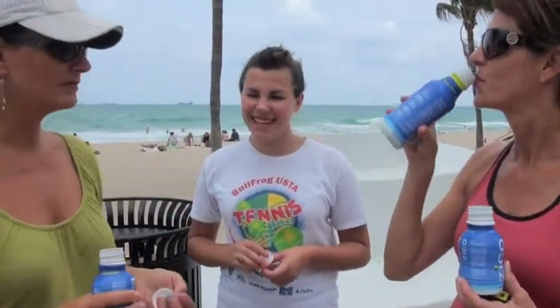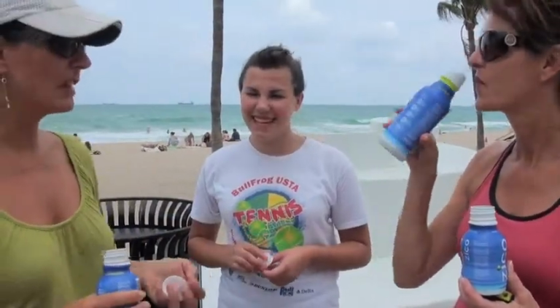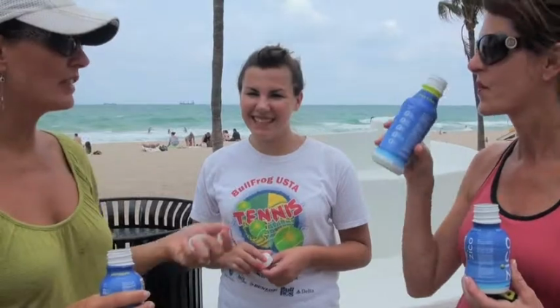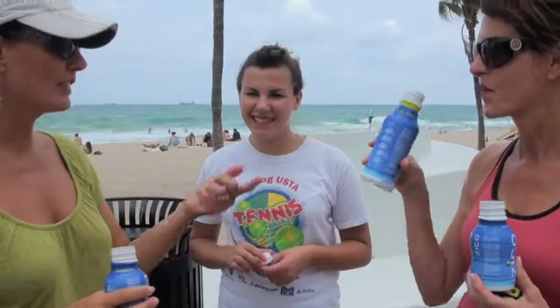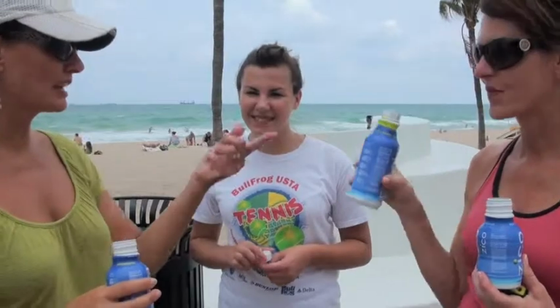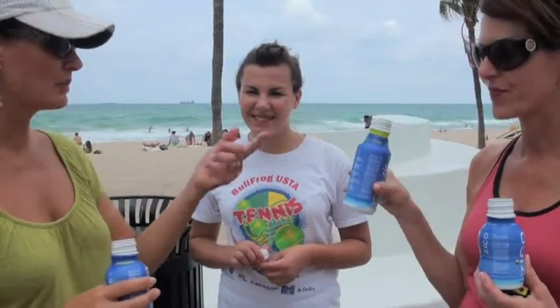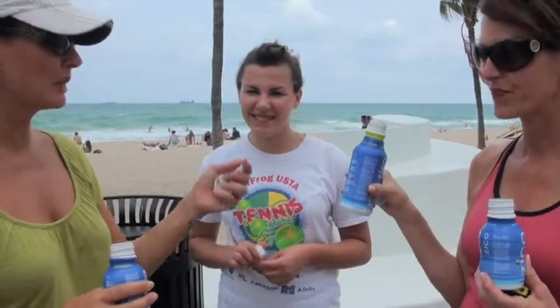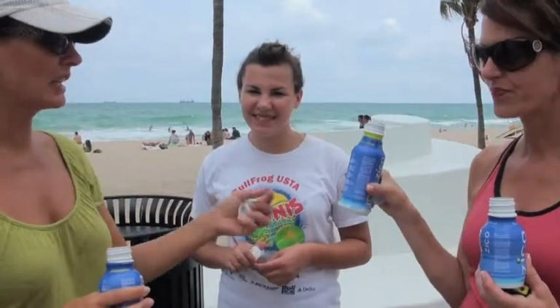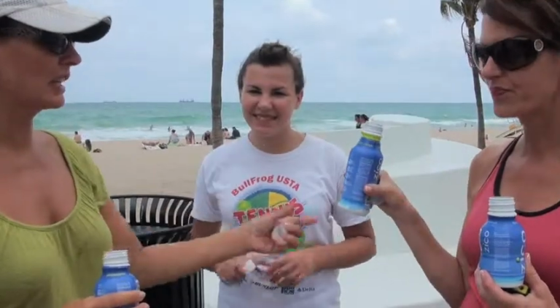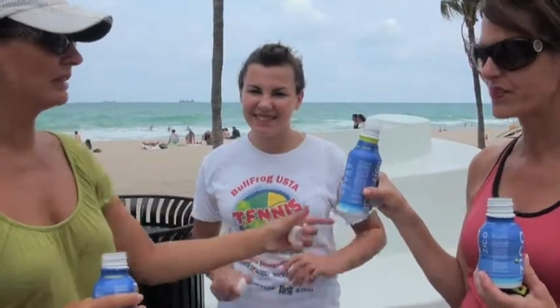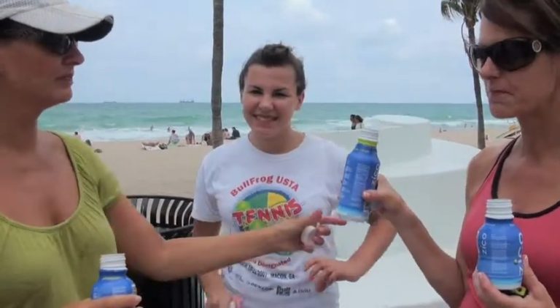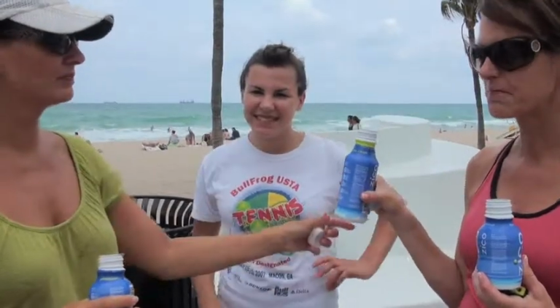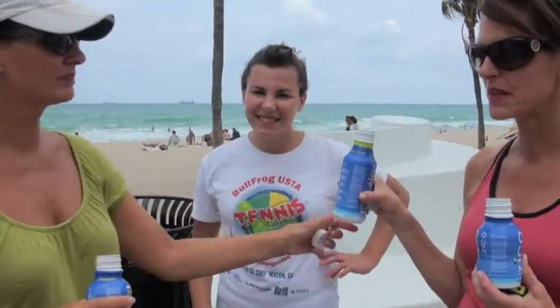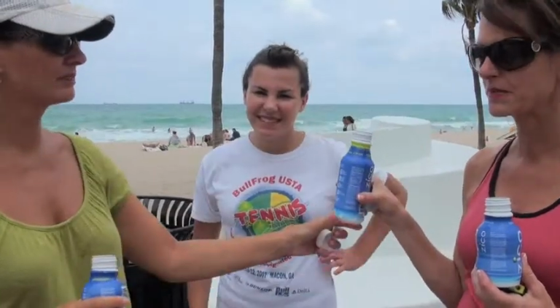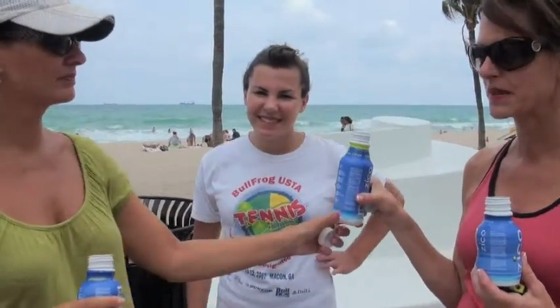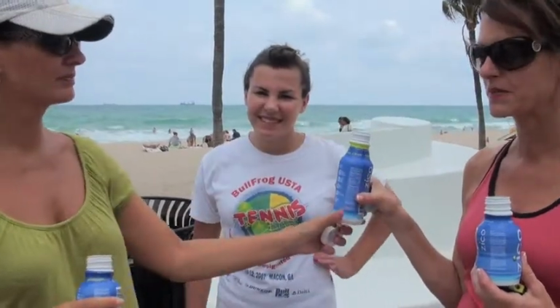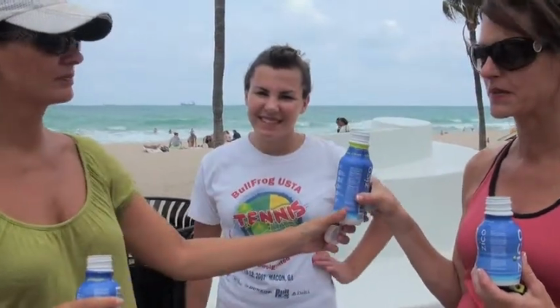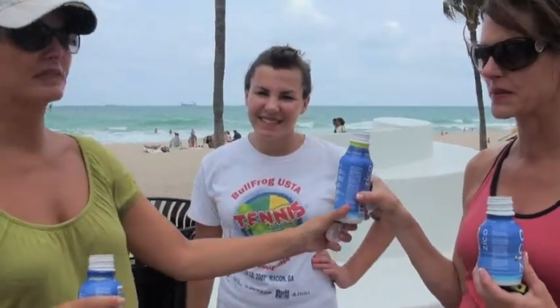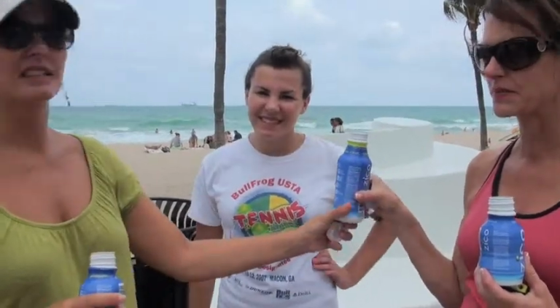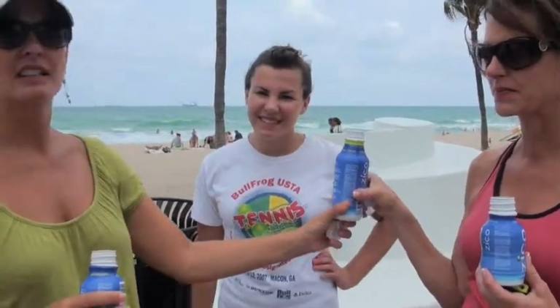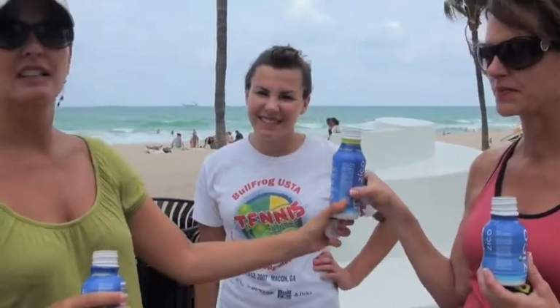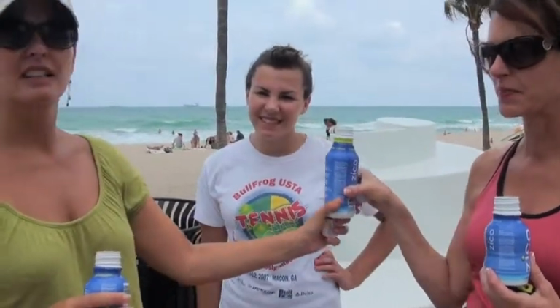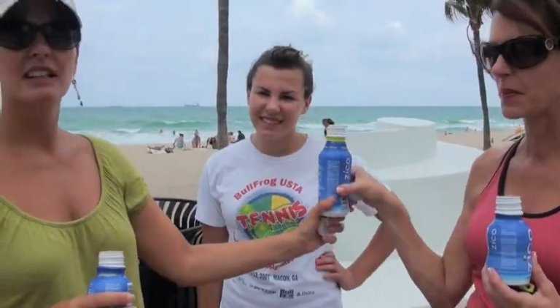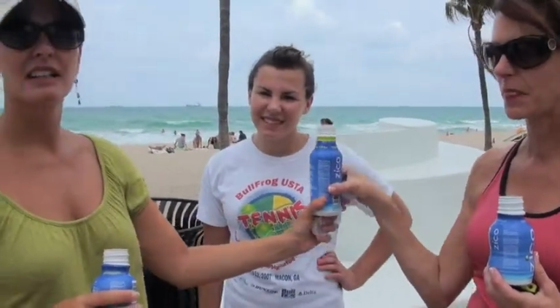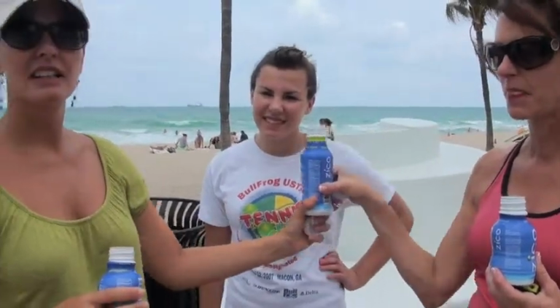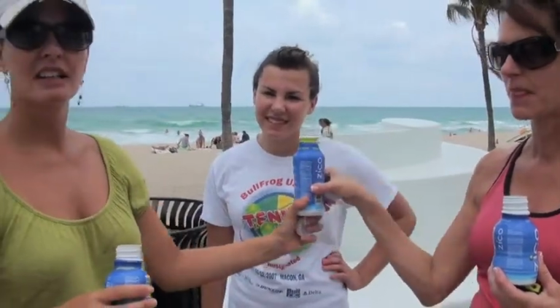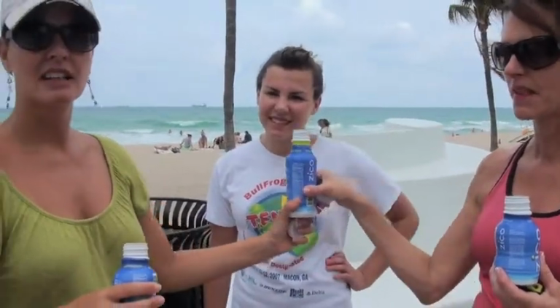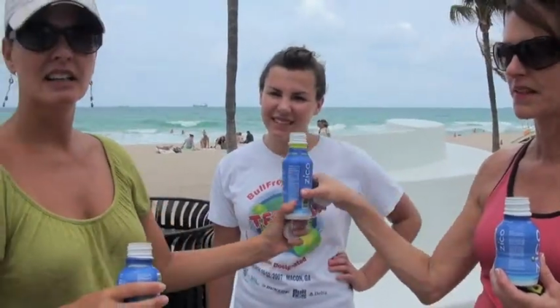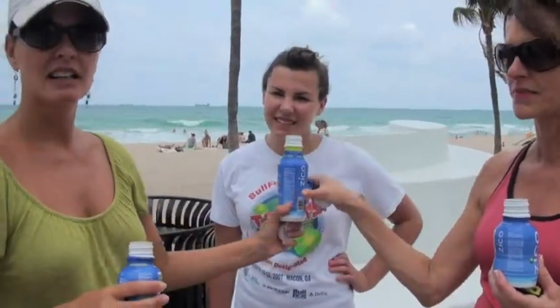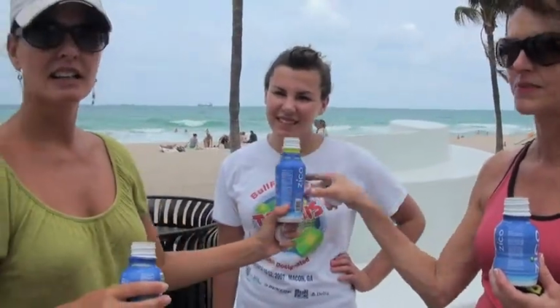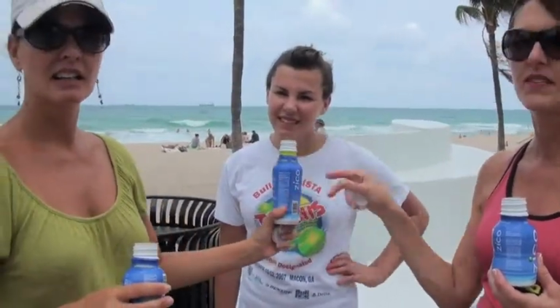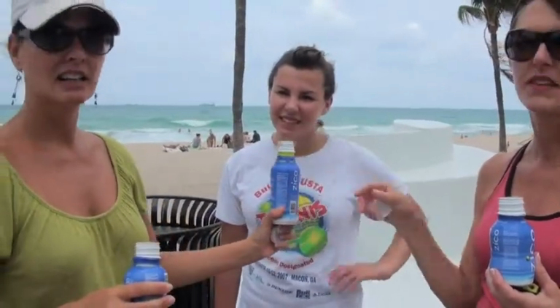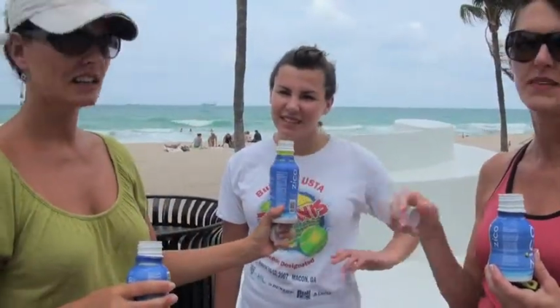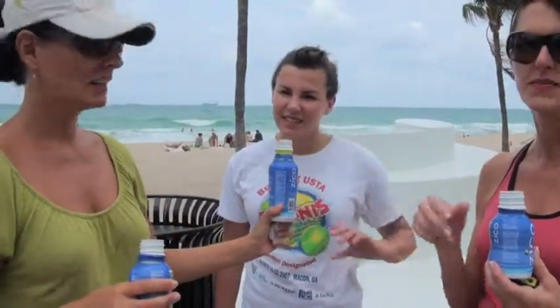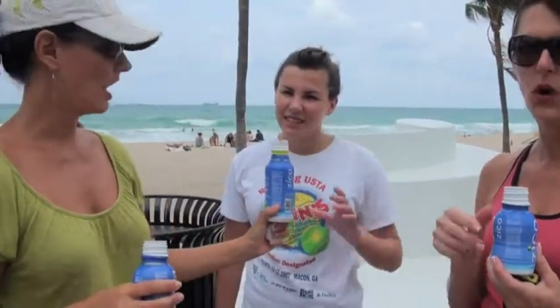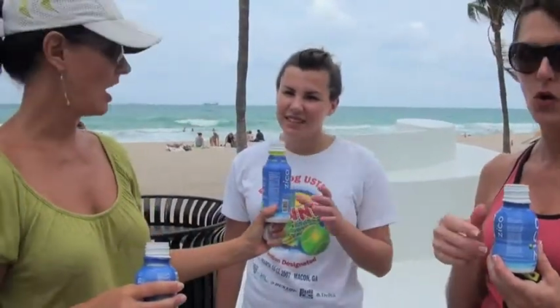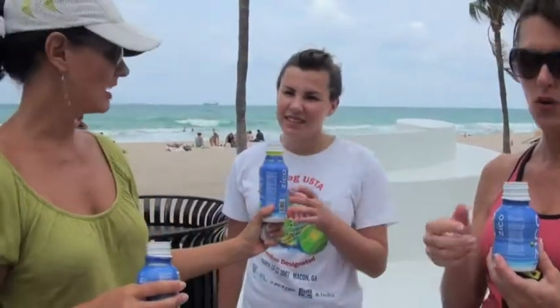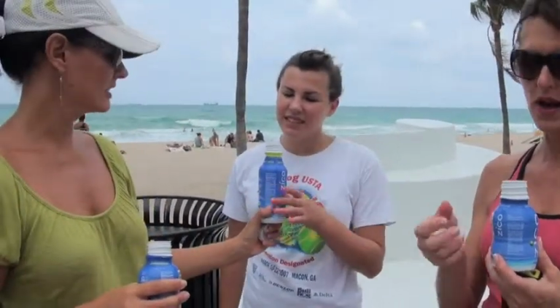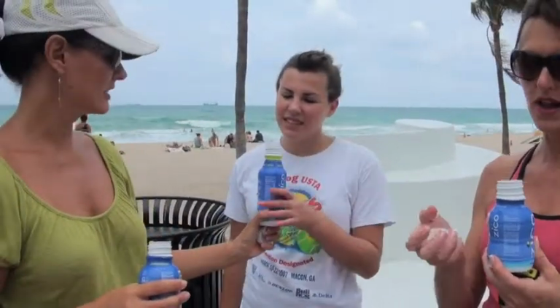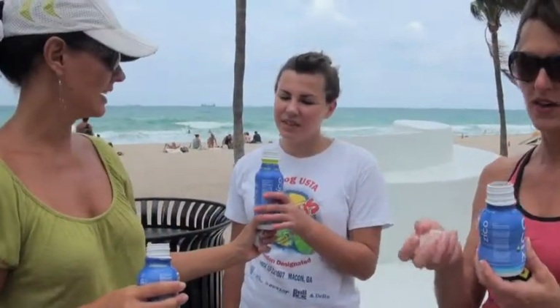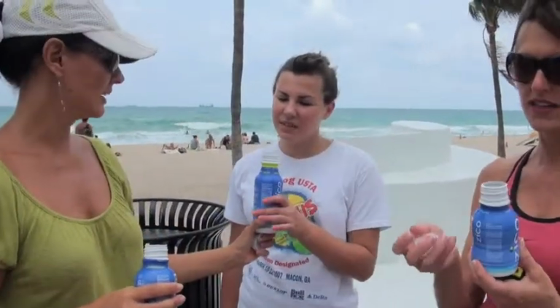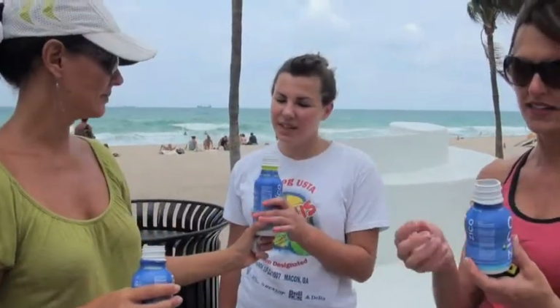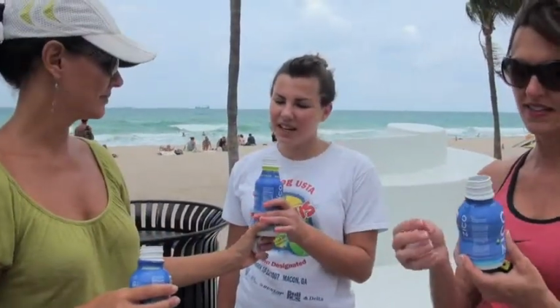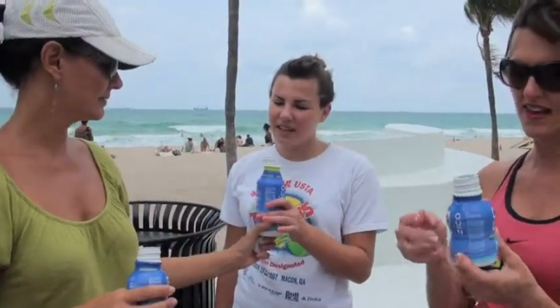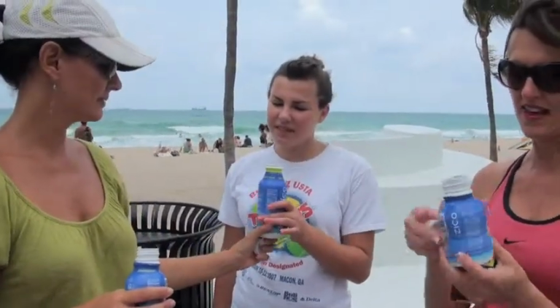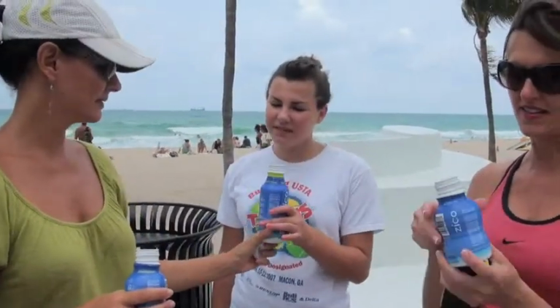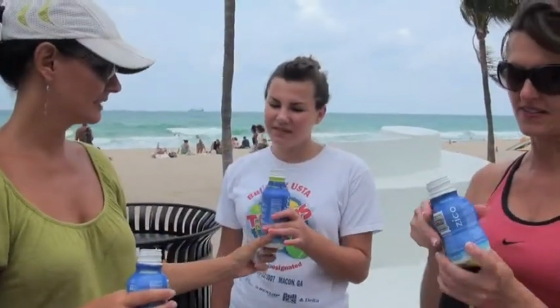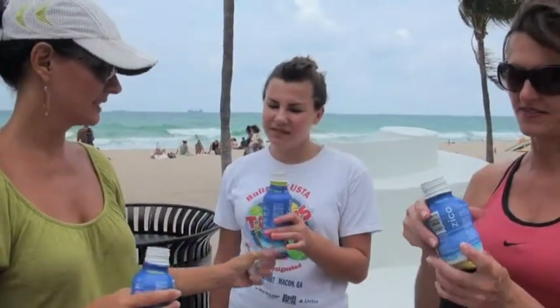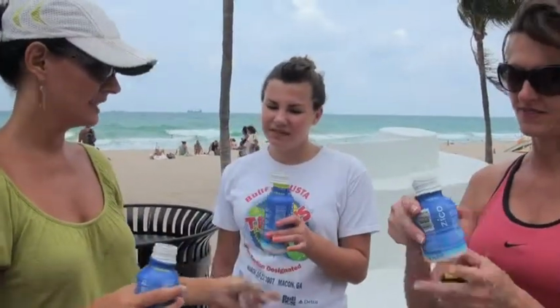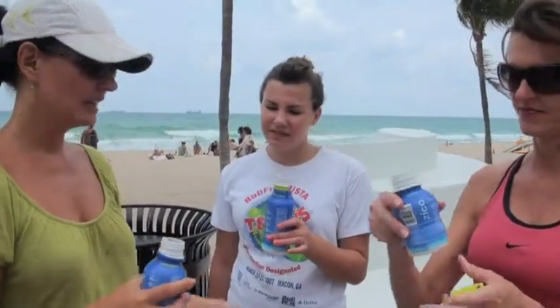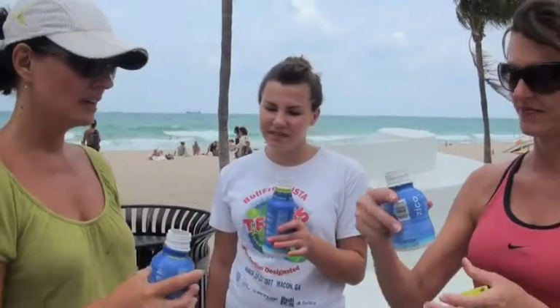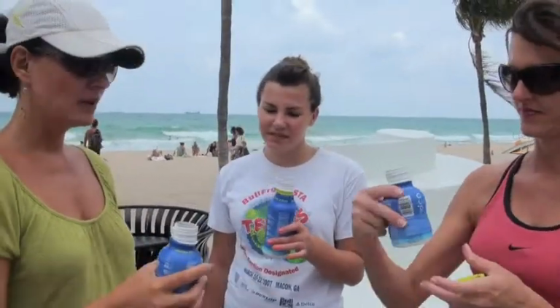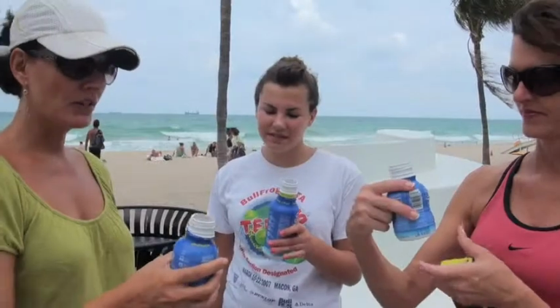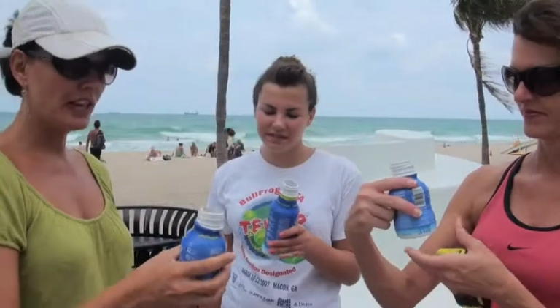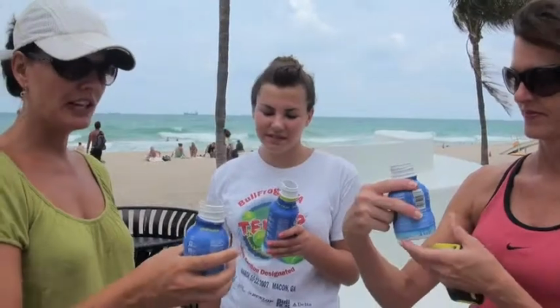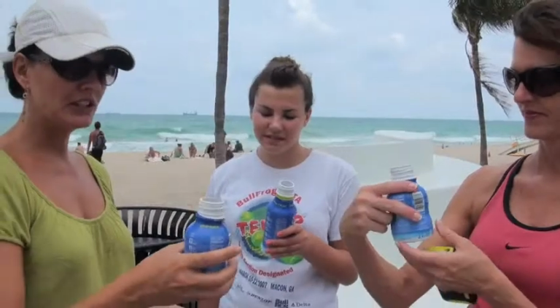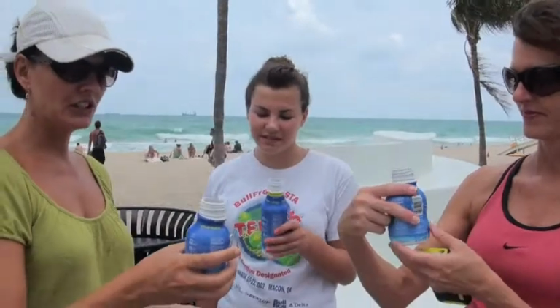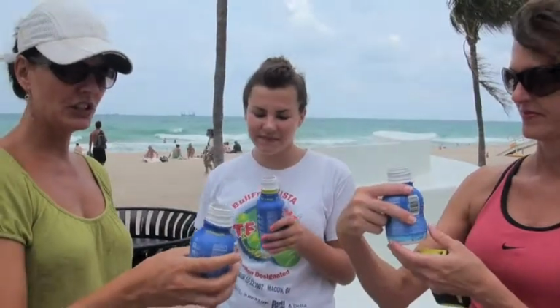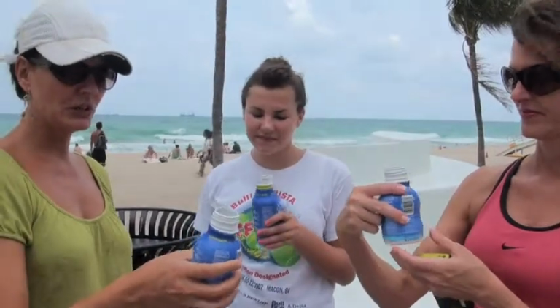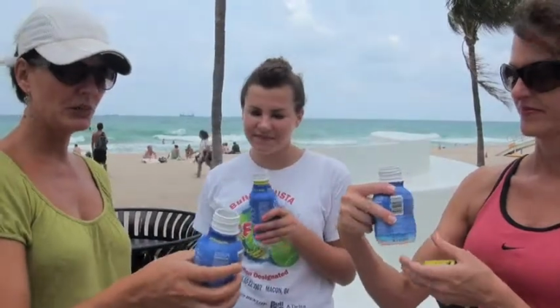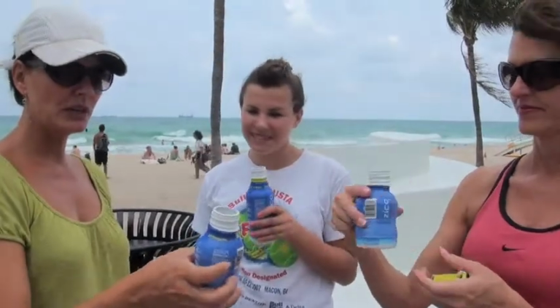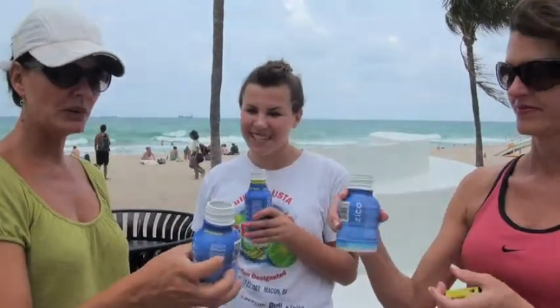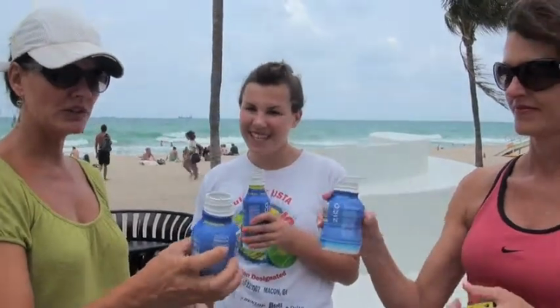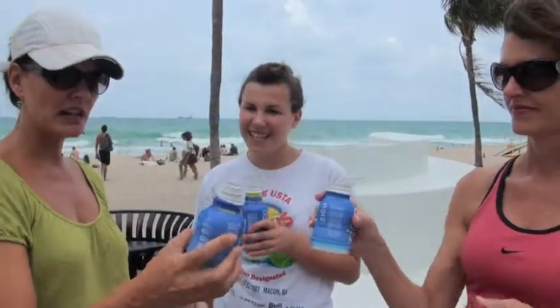The good thing is in that little bottle, you're getting as much potassium as an entire banana. Oh wow, I need that. Which is awesome. Great for muscle cramping and hydration.